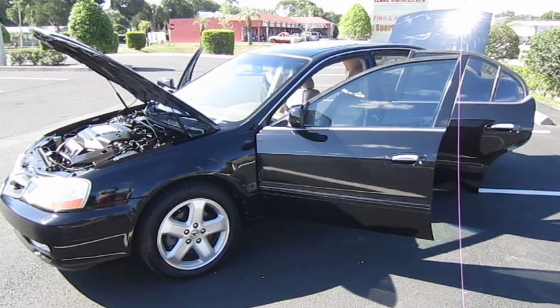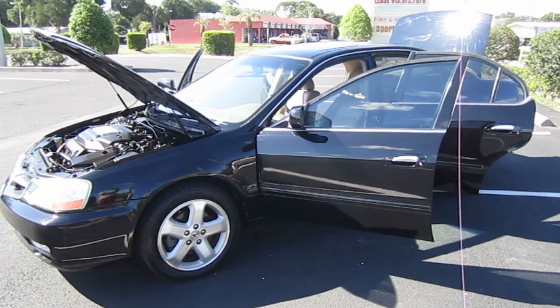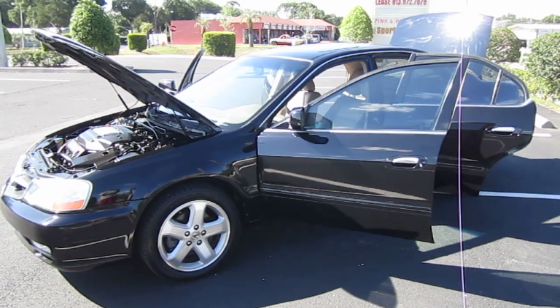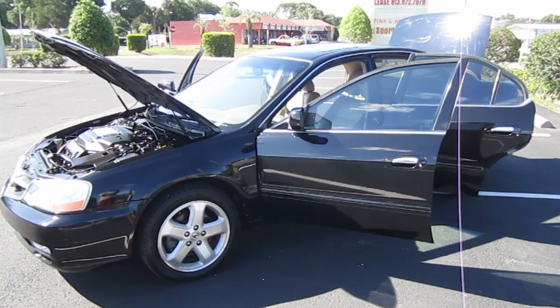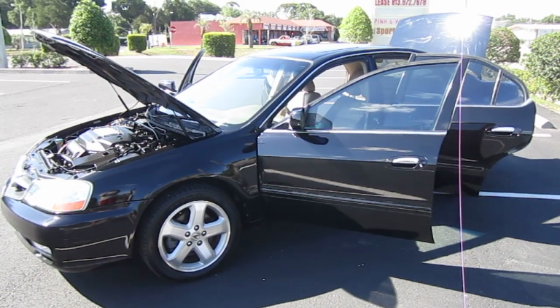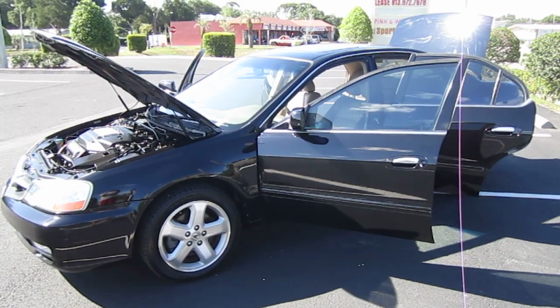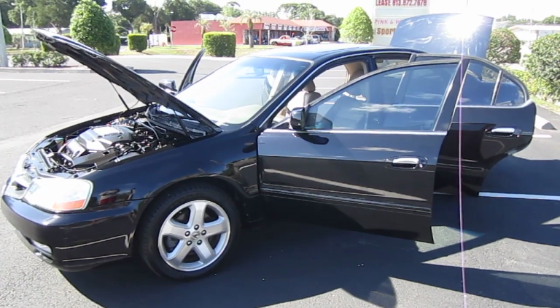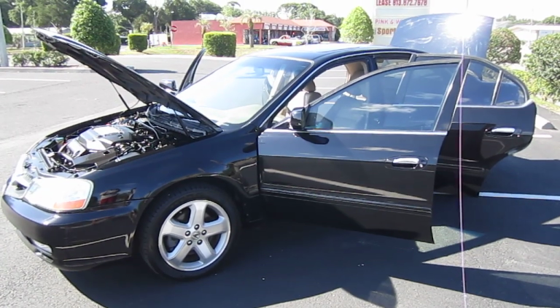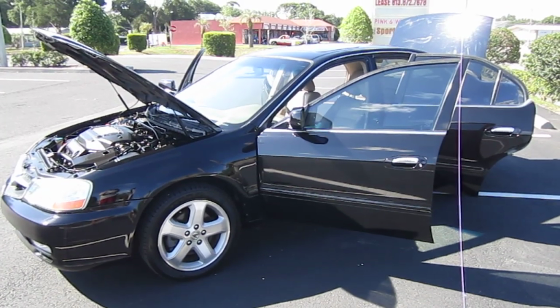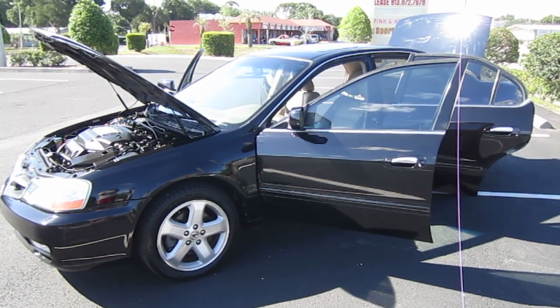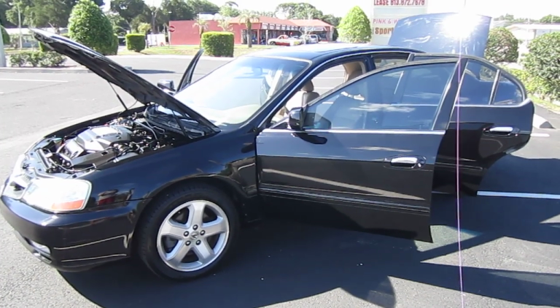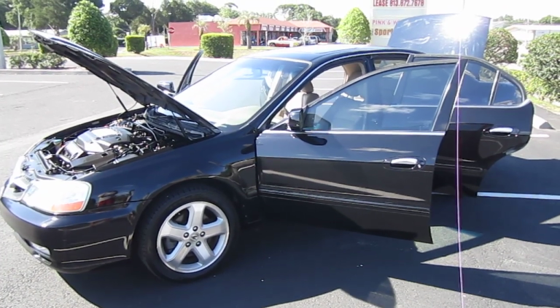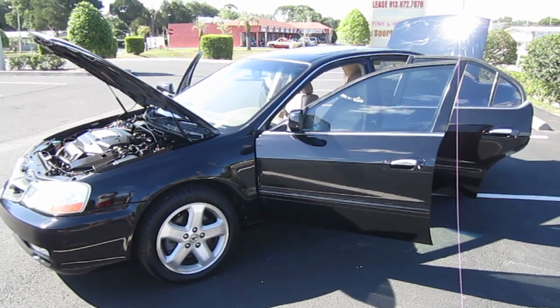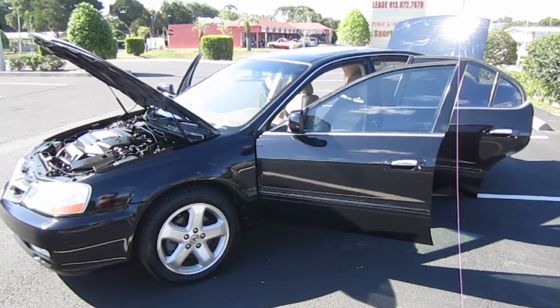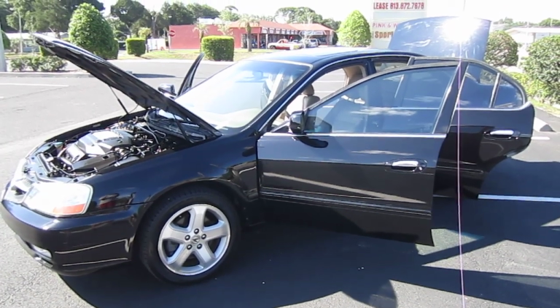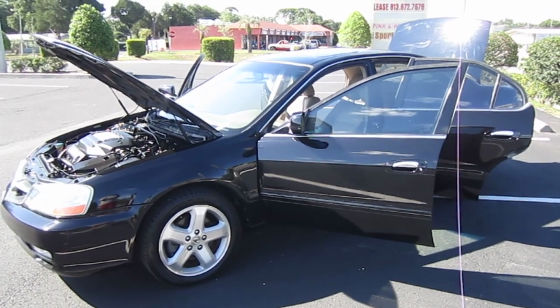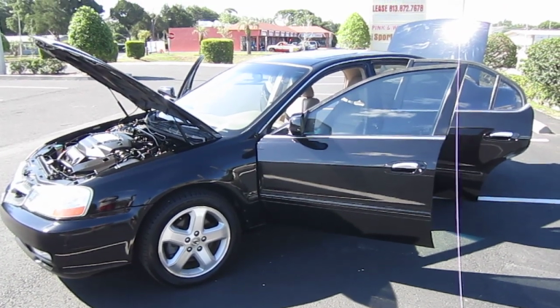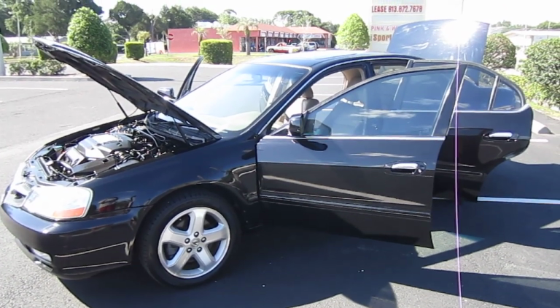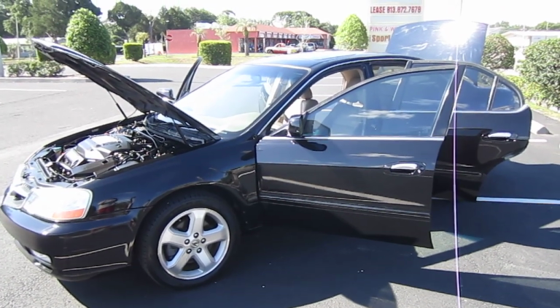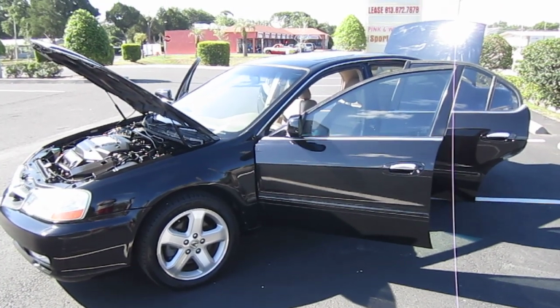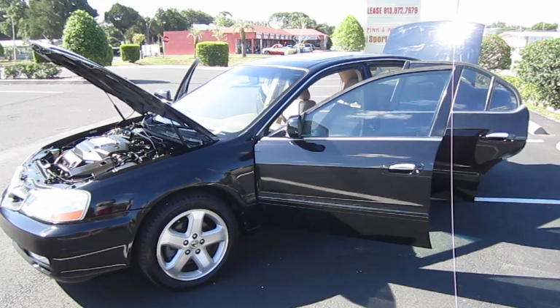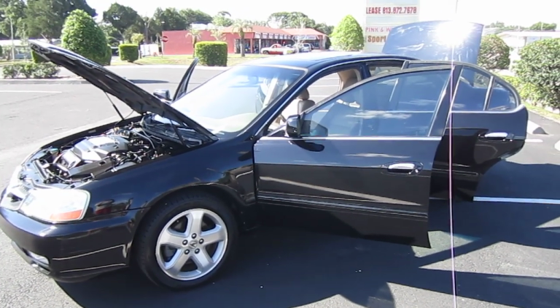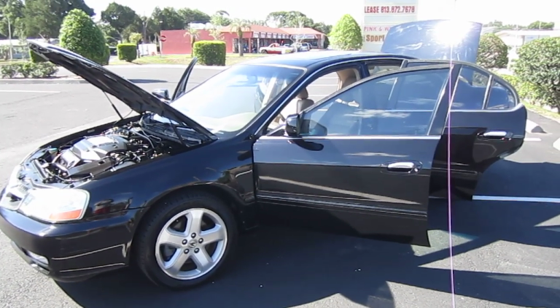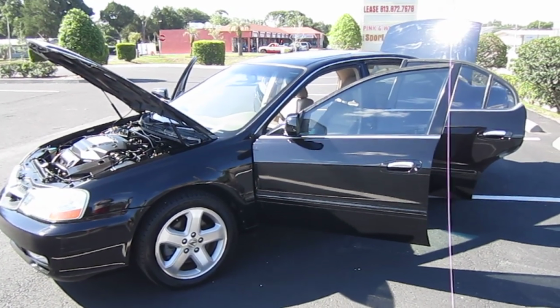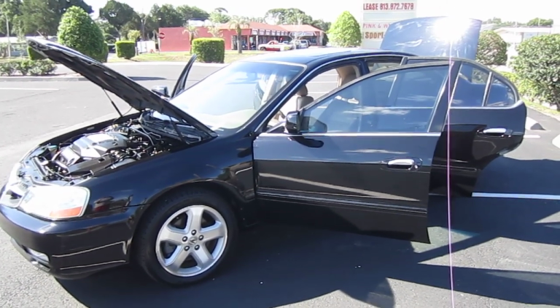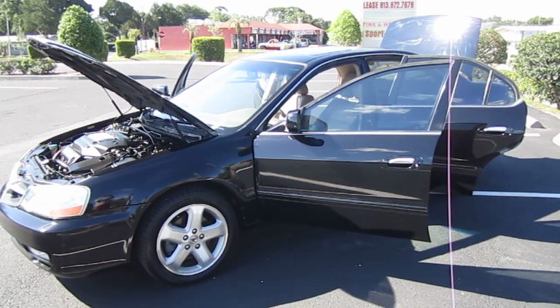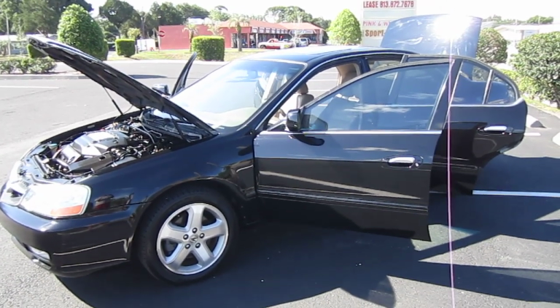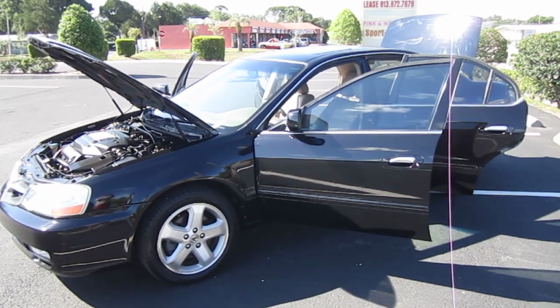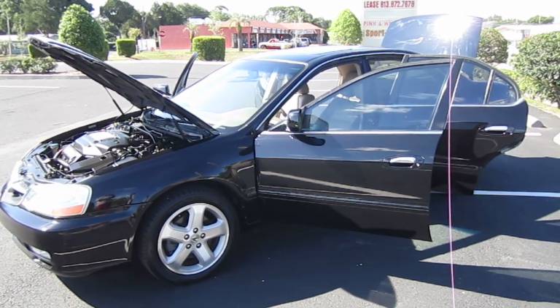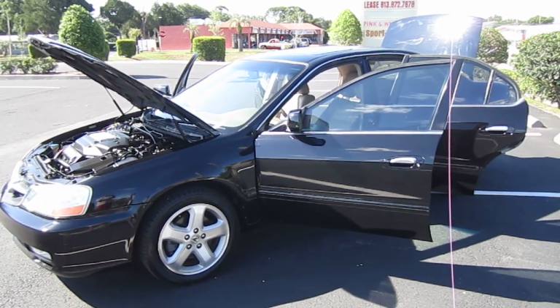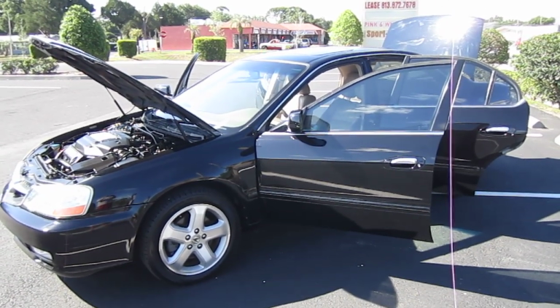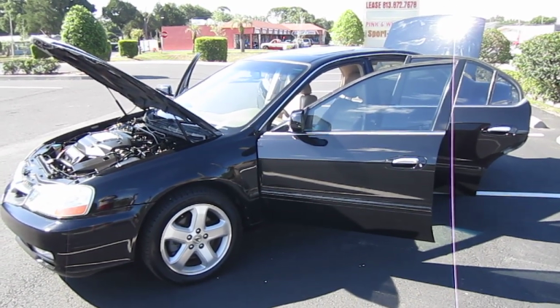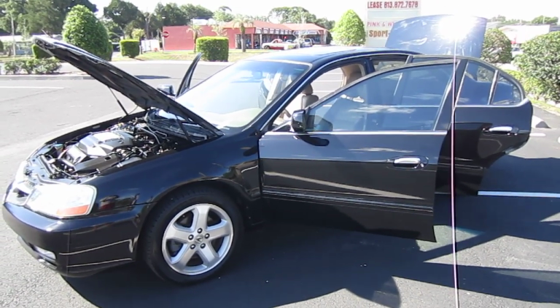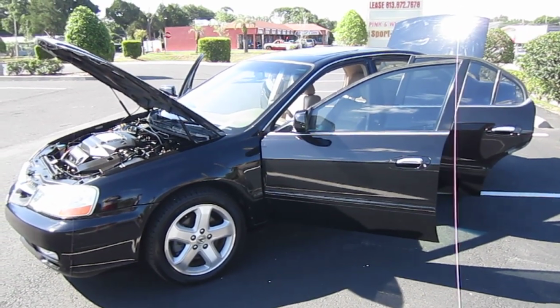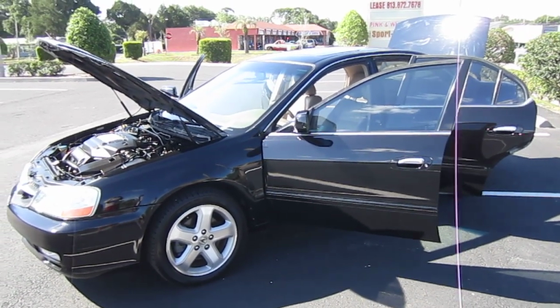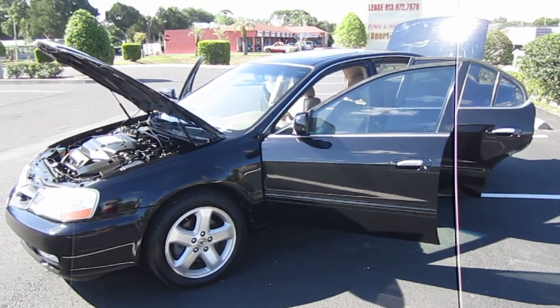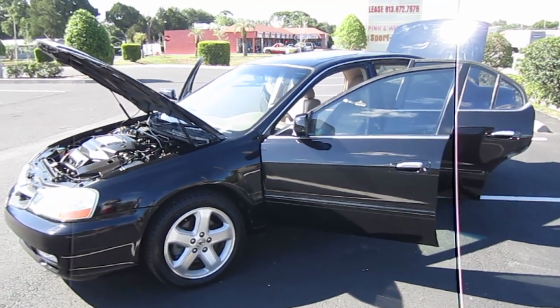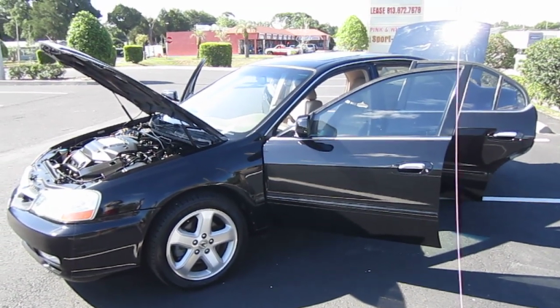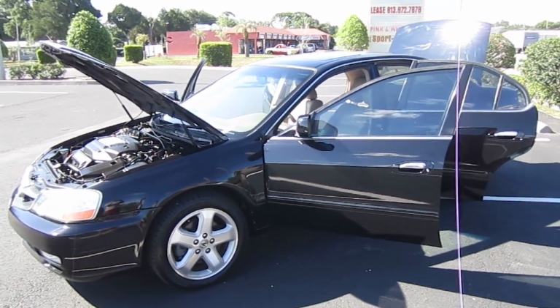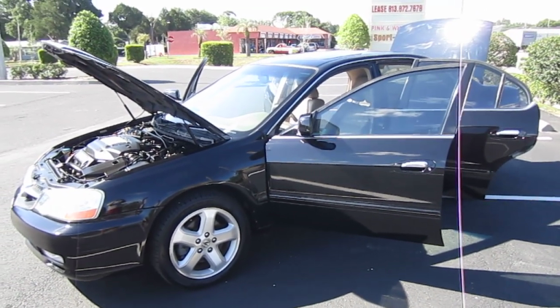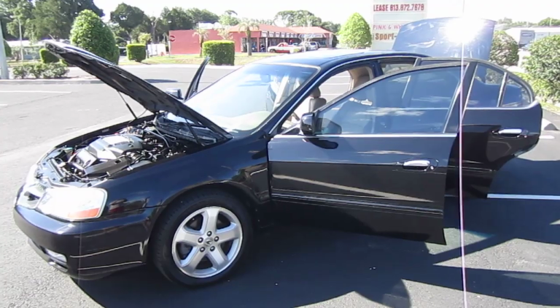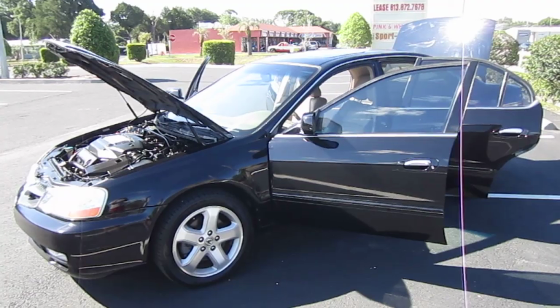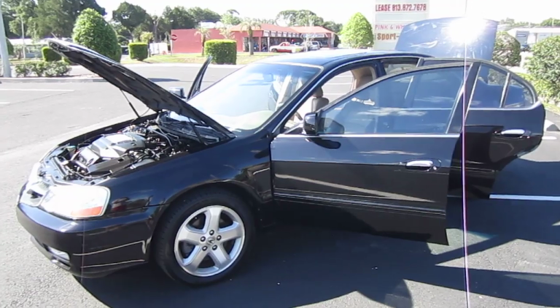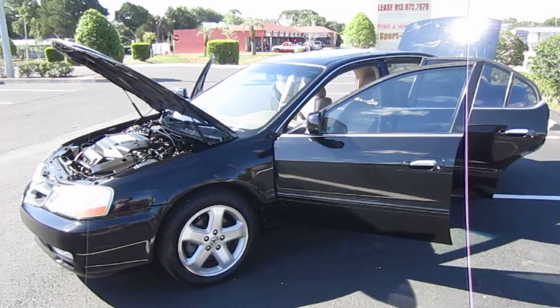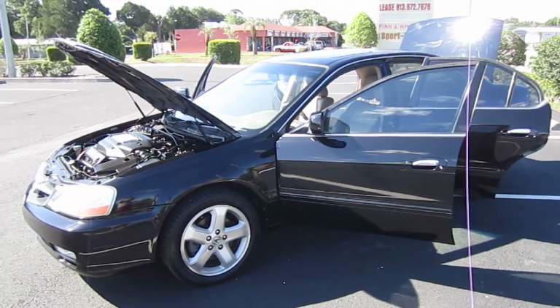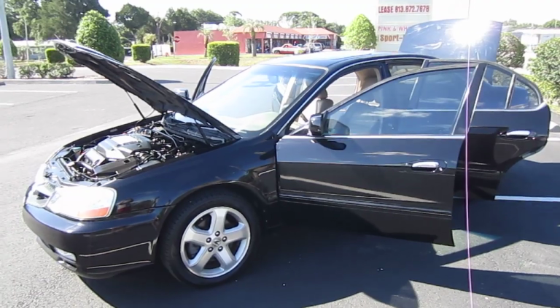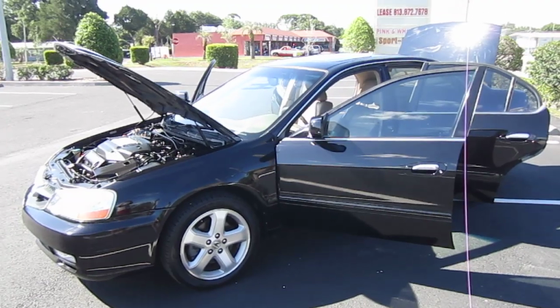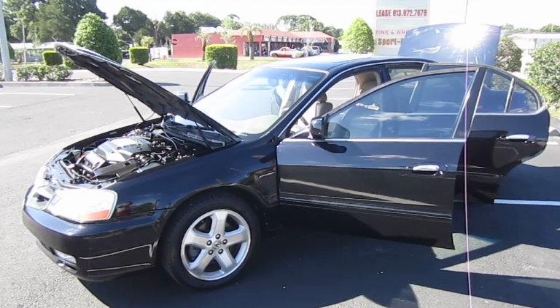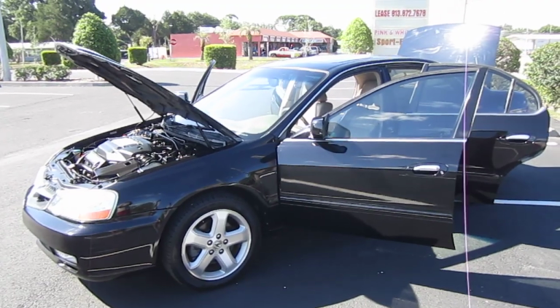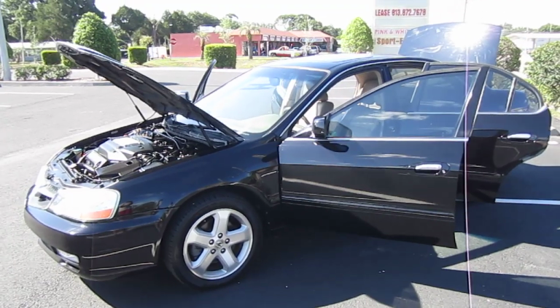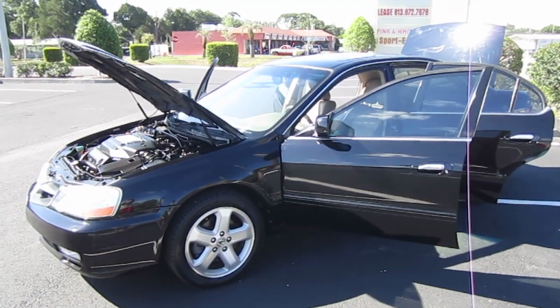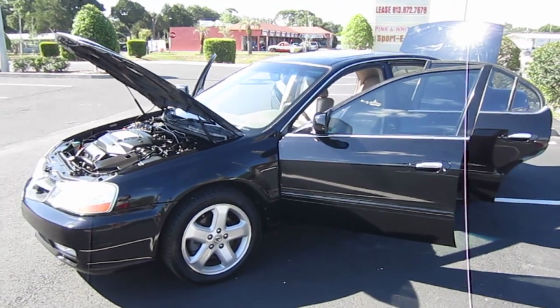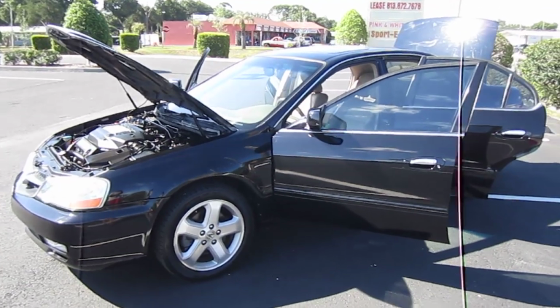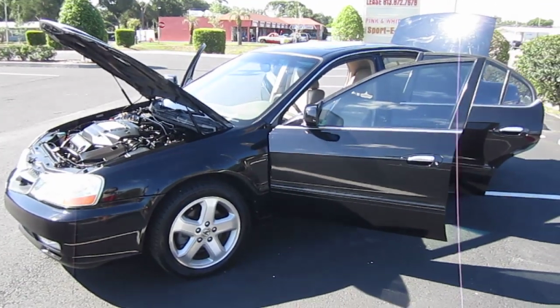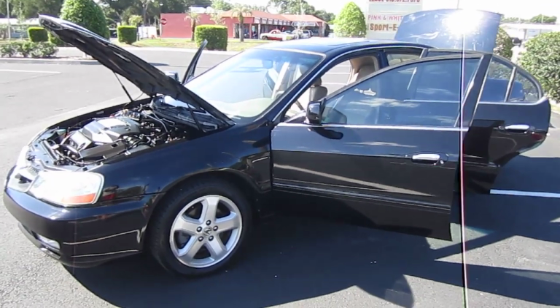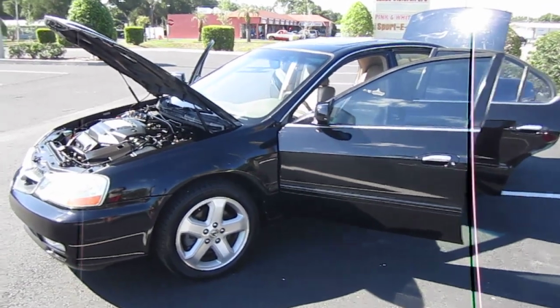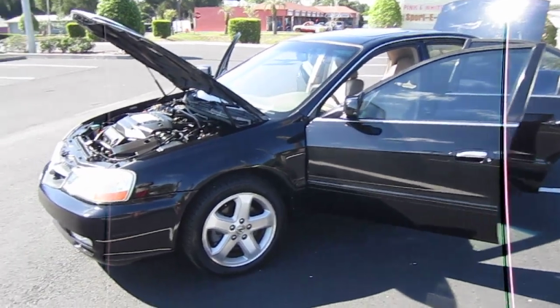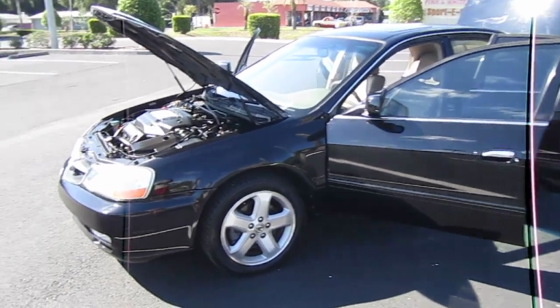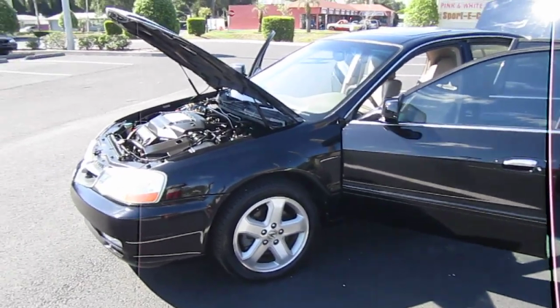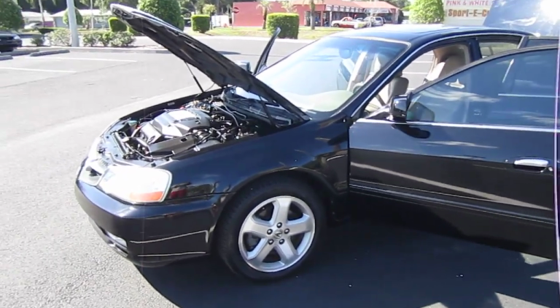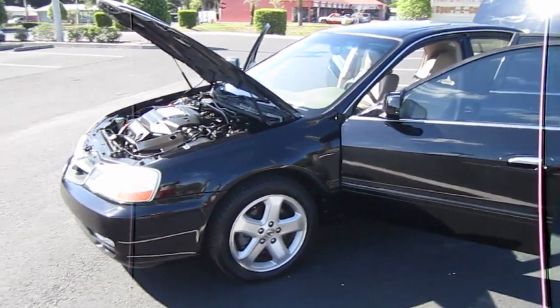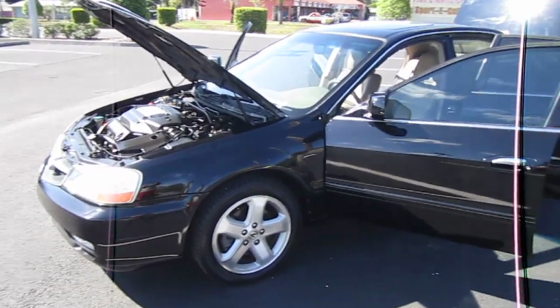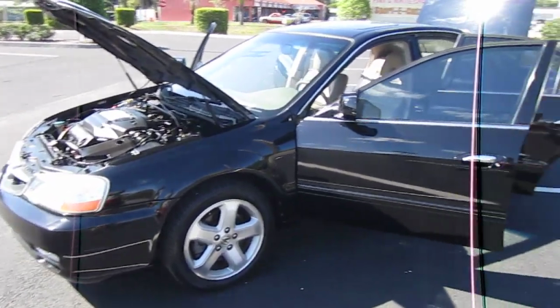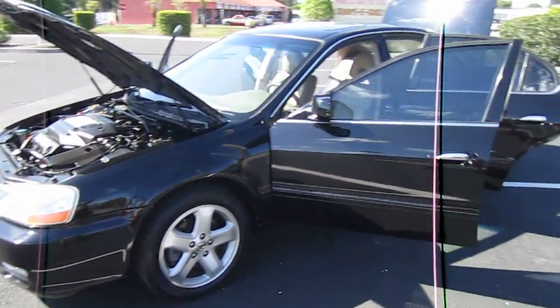Good afternoon, YouTube. Here's Nick from Meticulous Motors. Here for sale today is a beautiful 2002 Acura TL Type S four-door sedan.